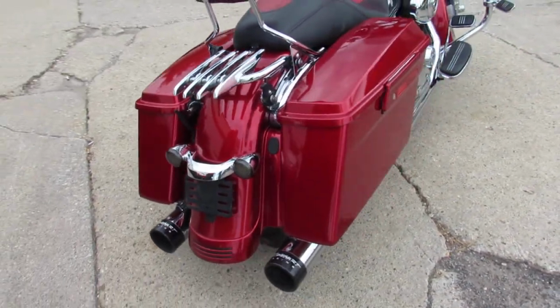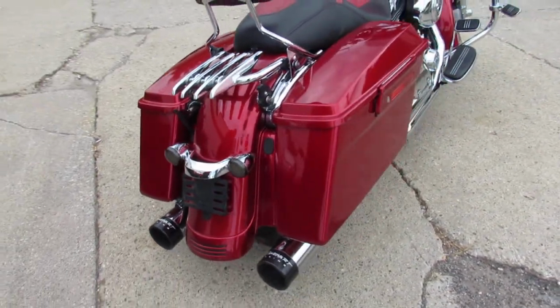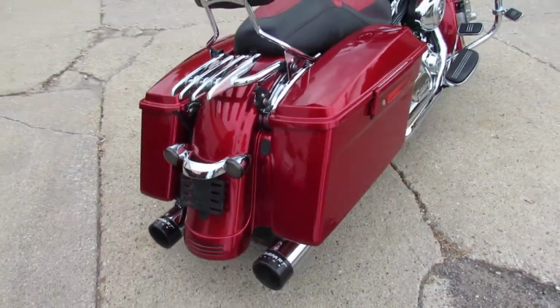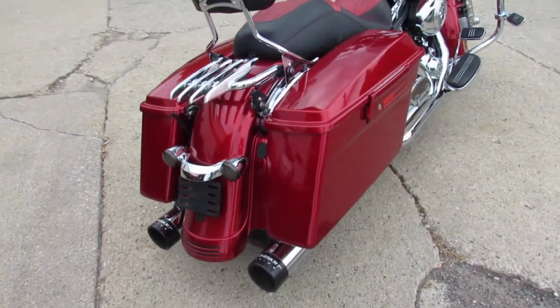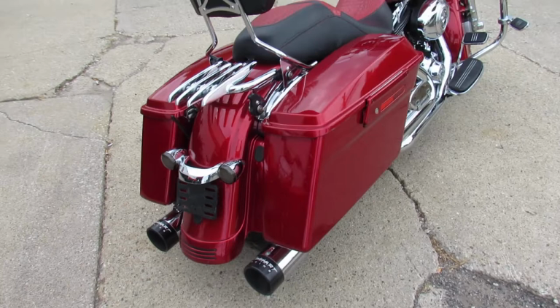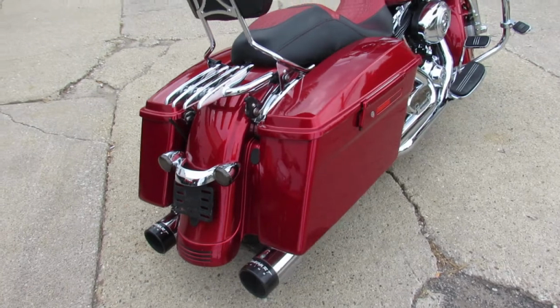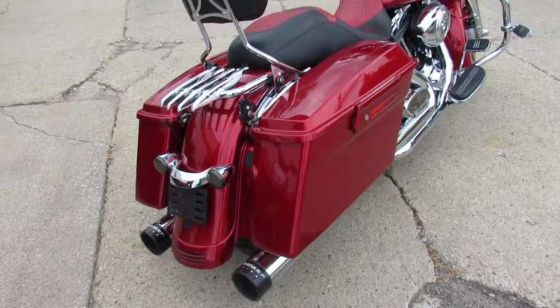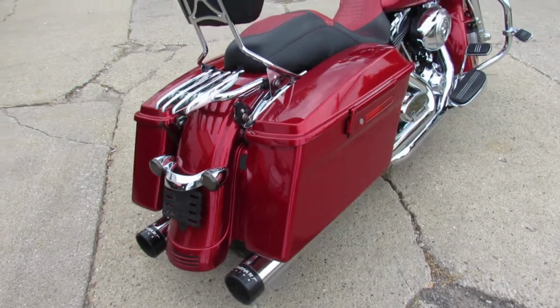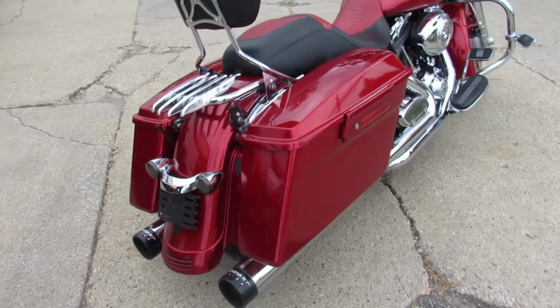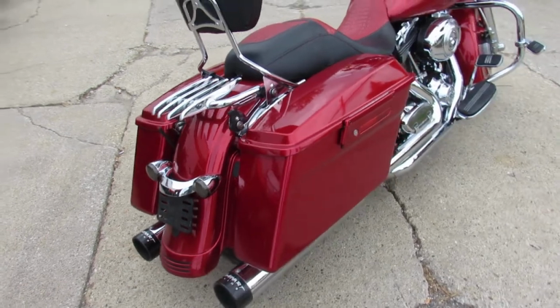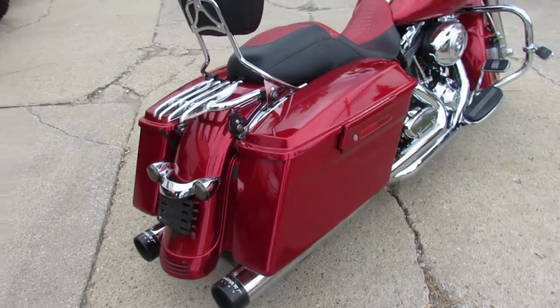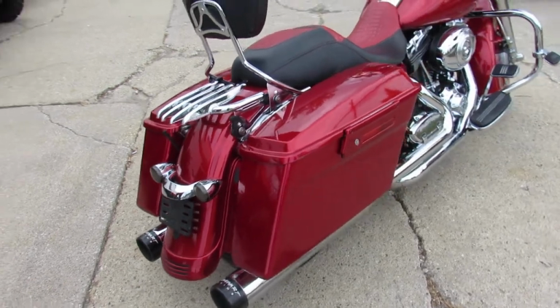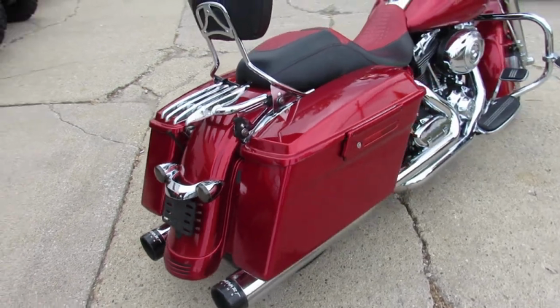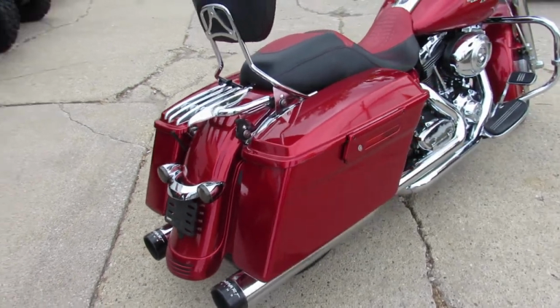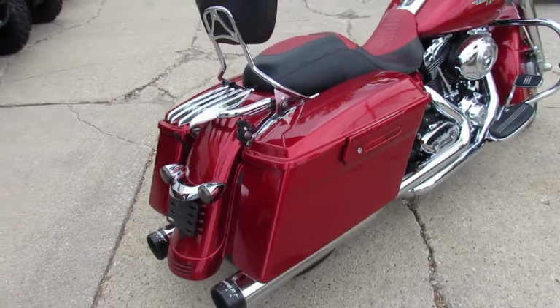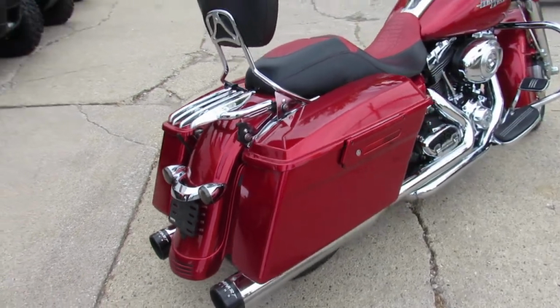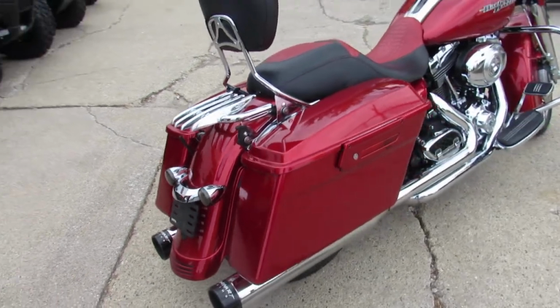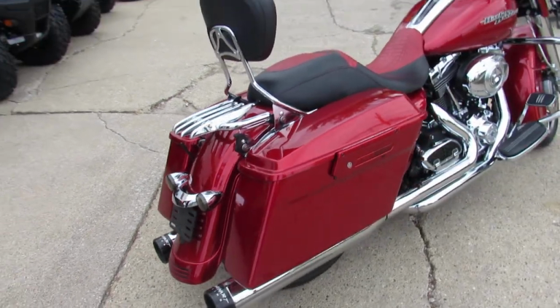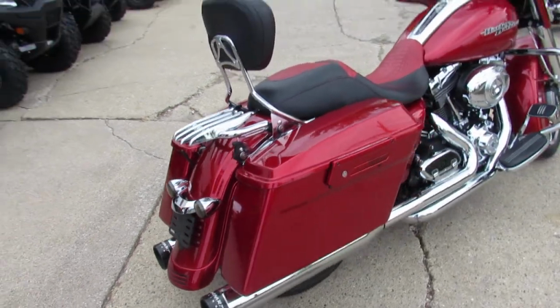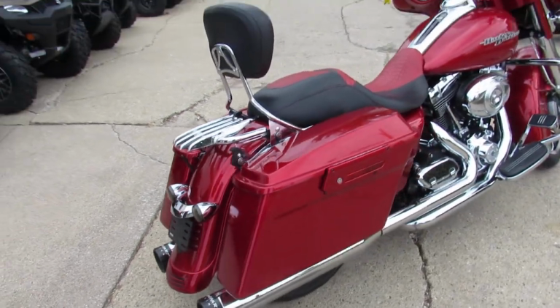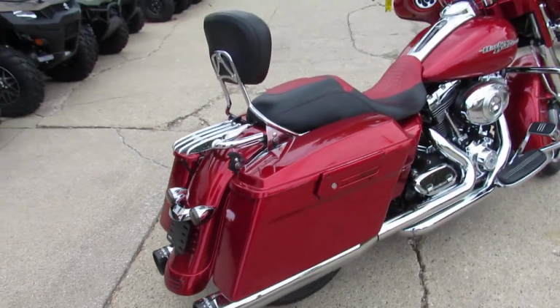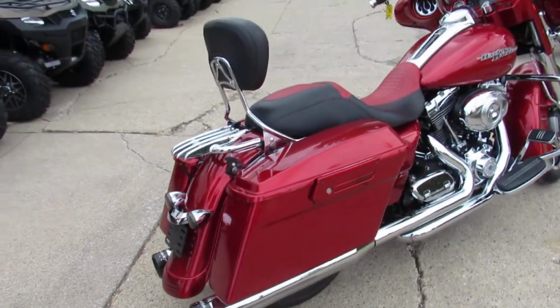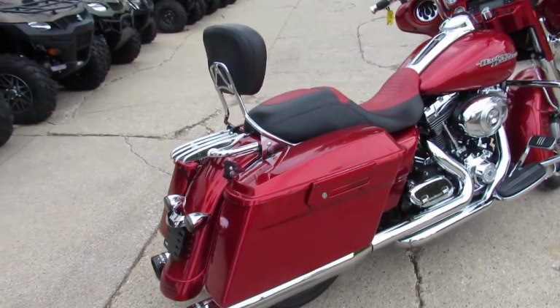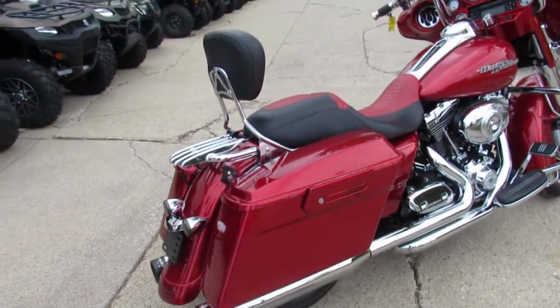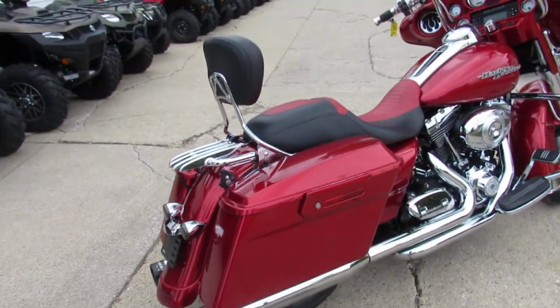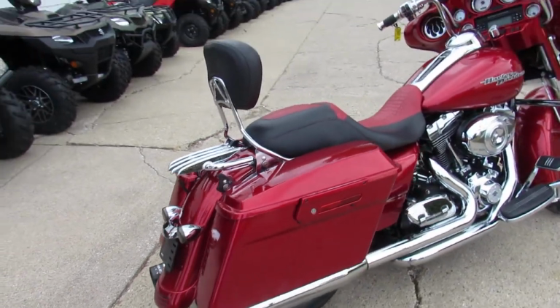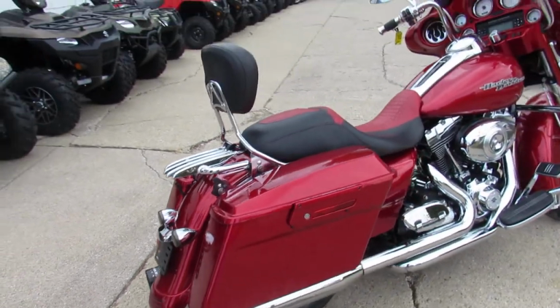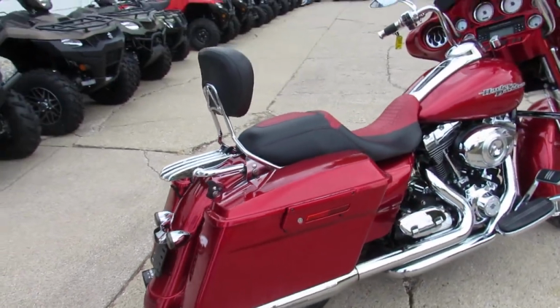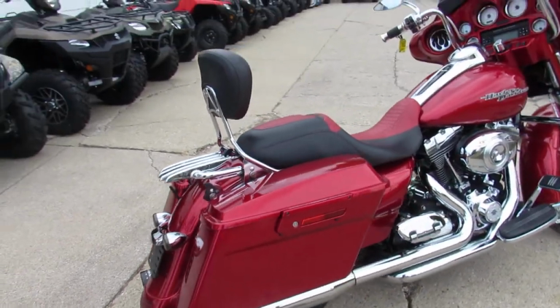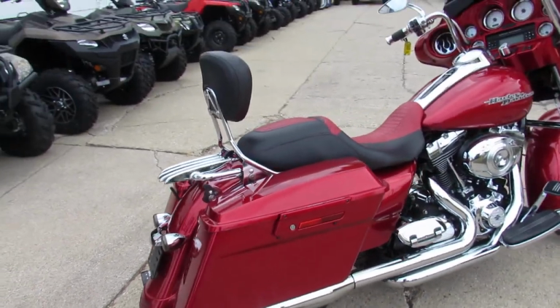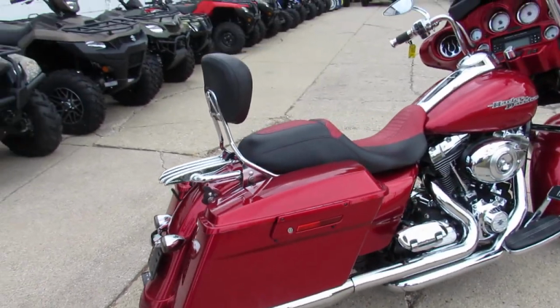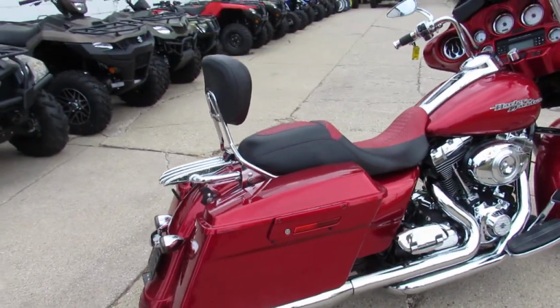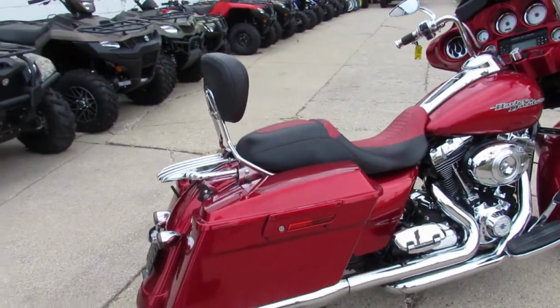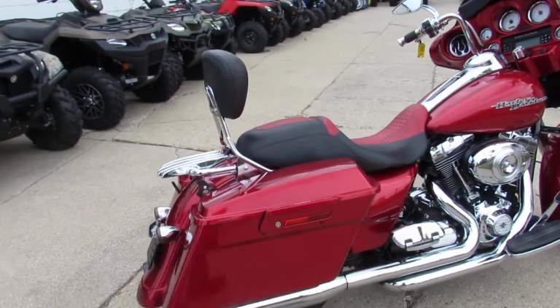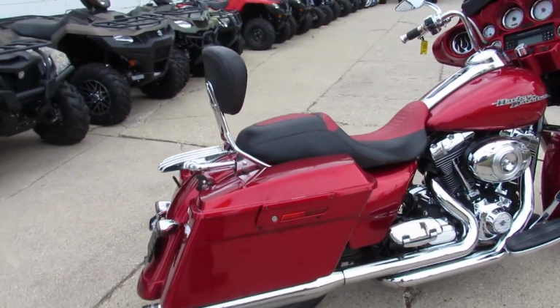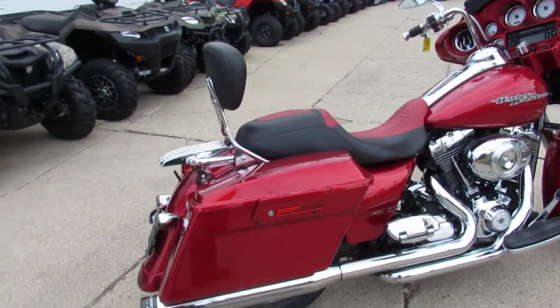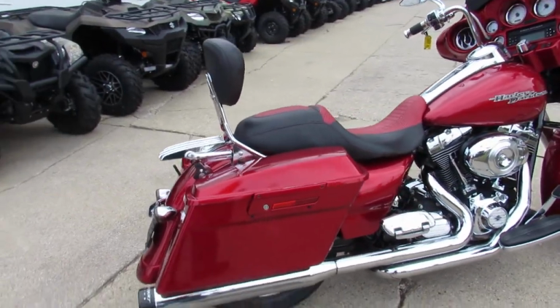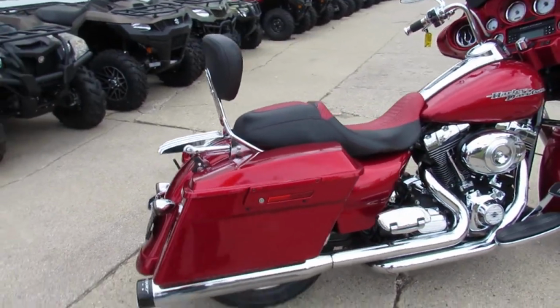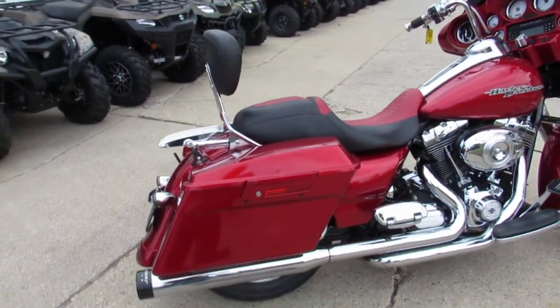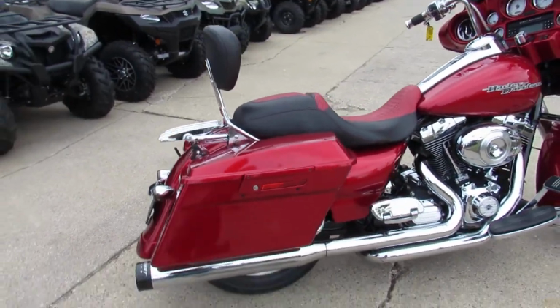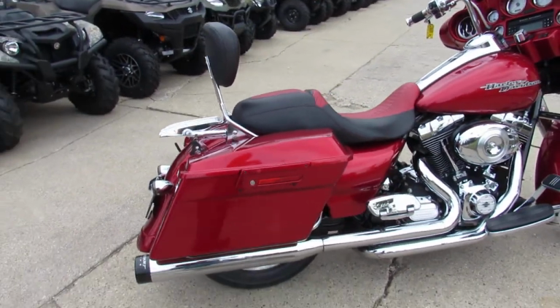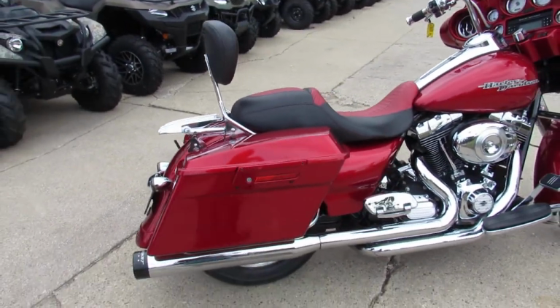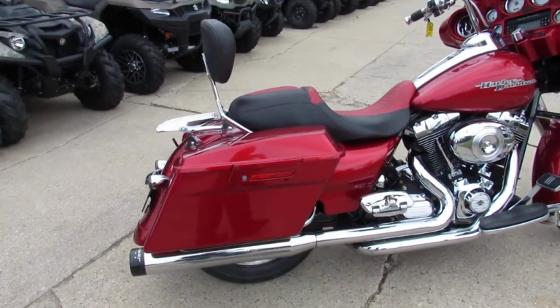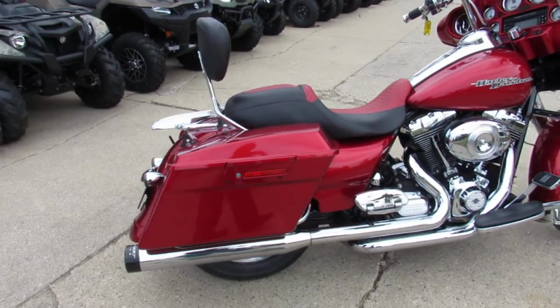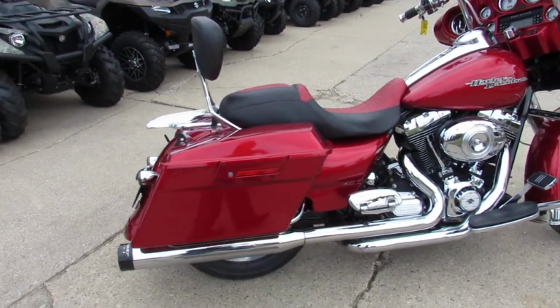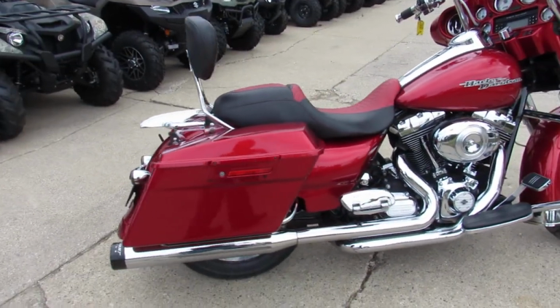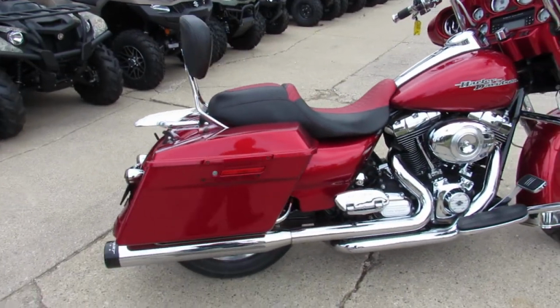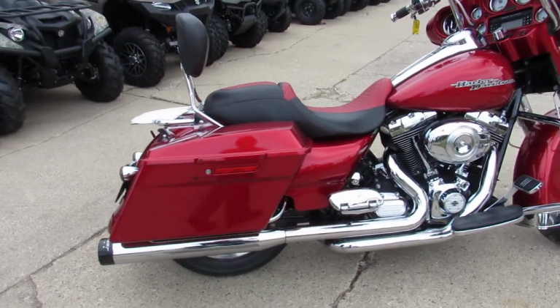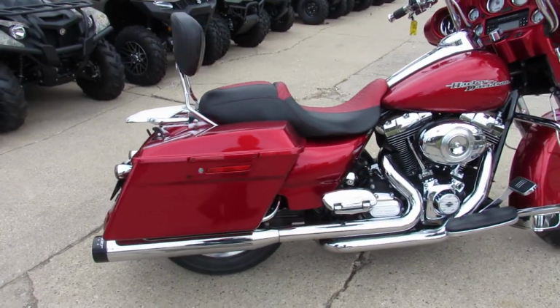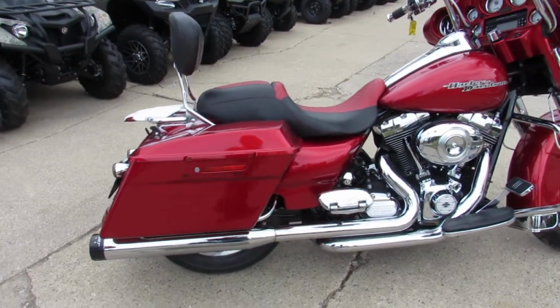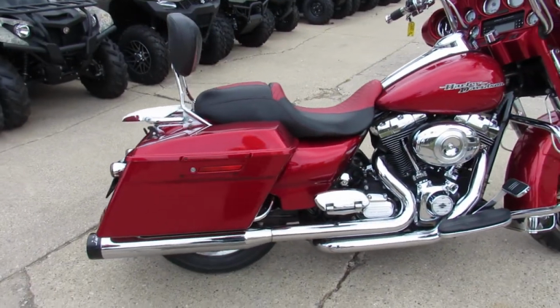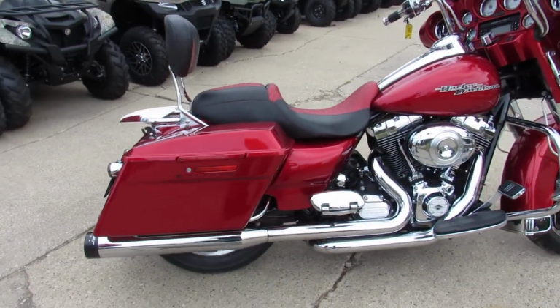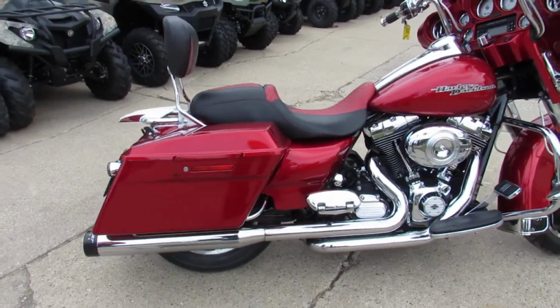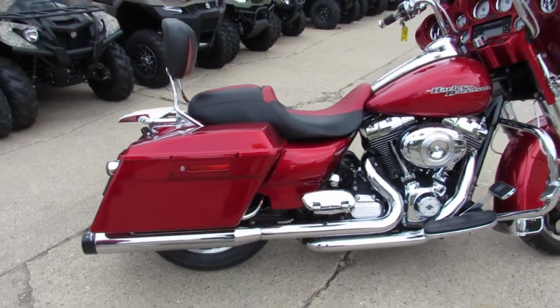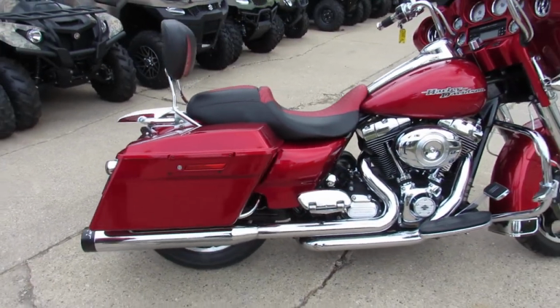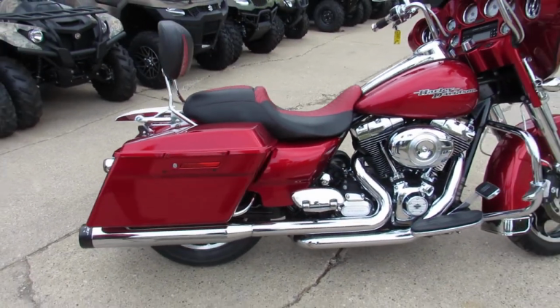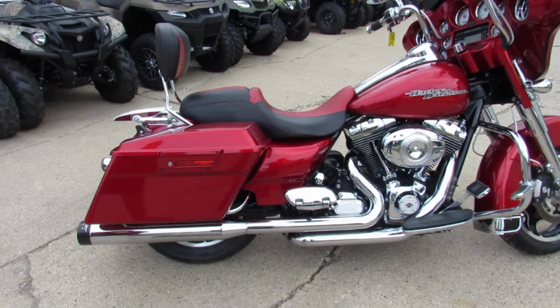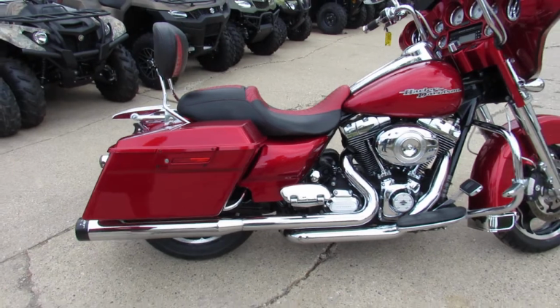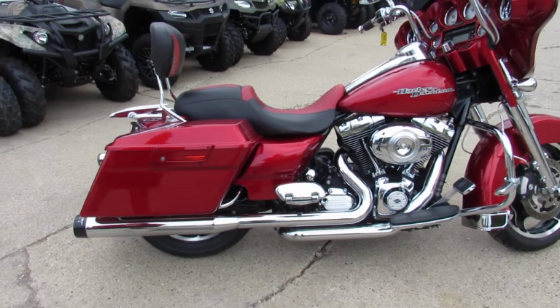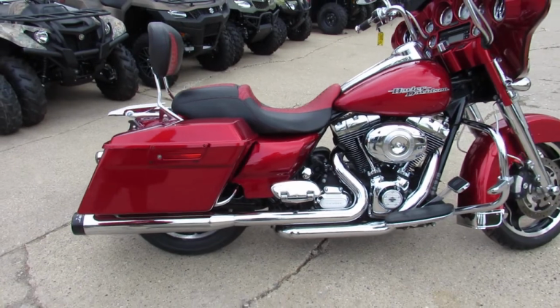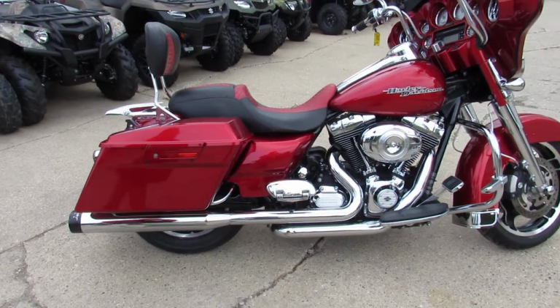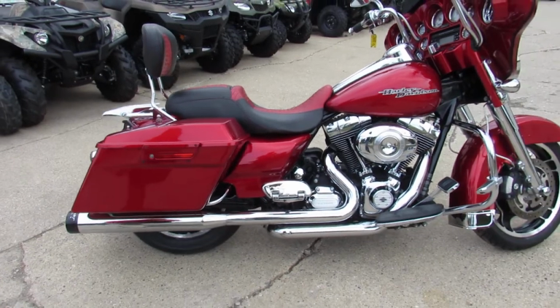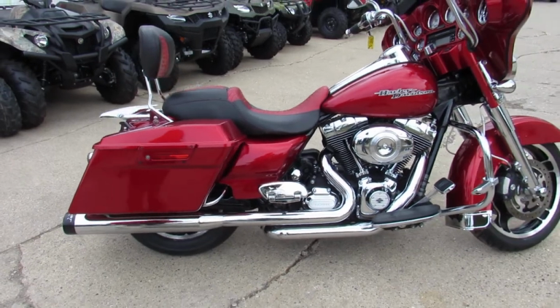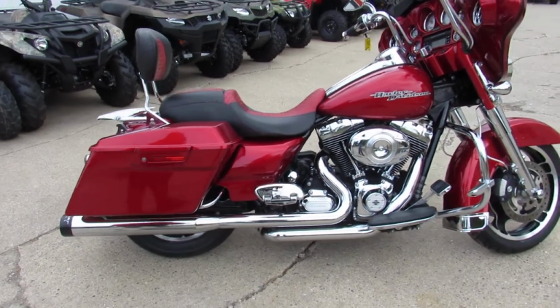There's all kinds of stuff — custom seat, Reinhardt exhaust, one owner, low mileage. Great cruiser here.